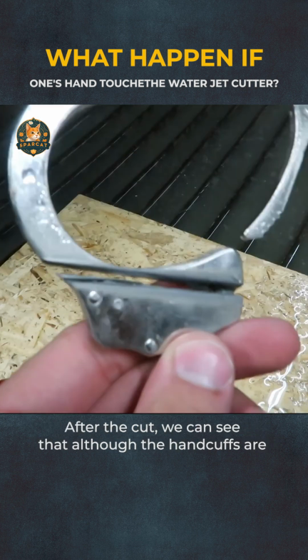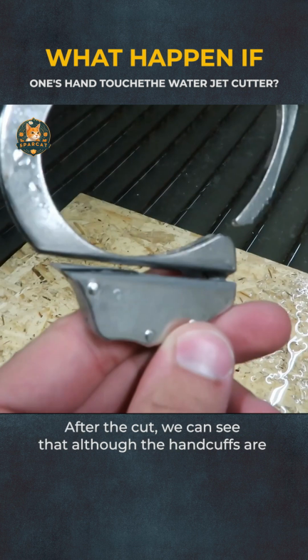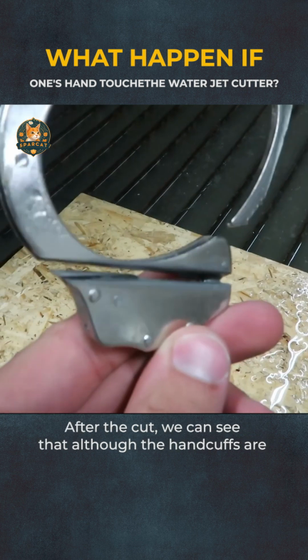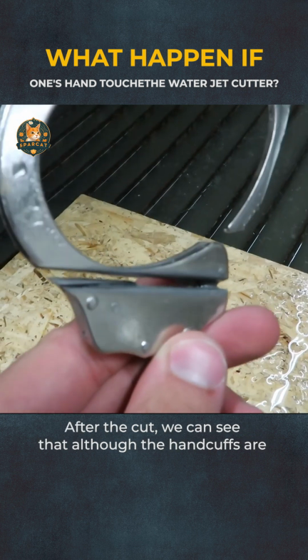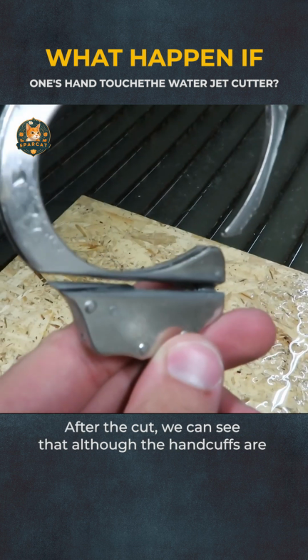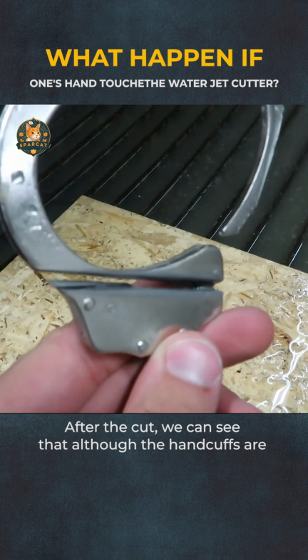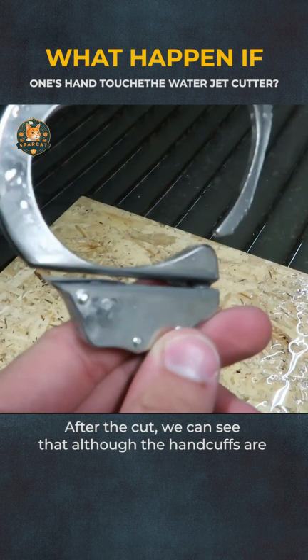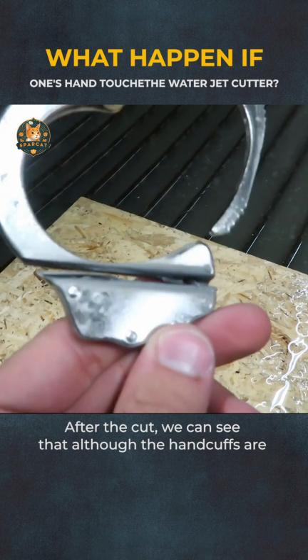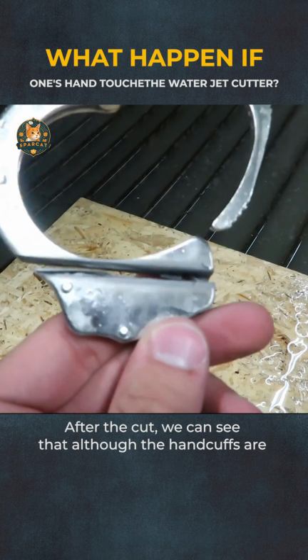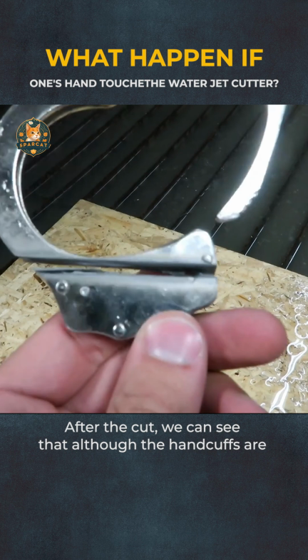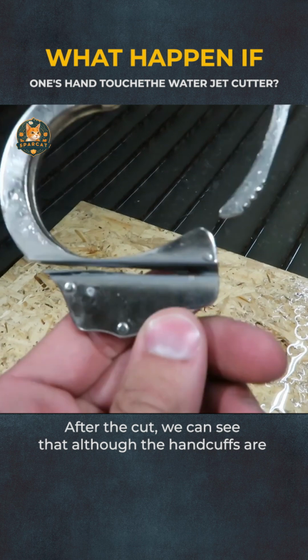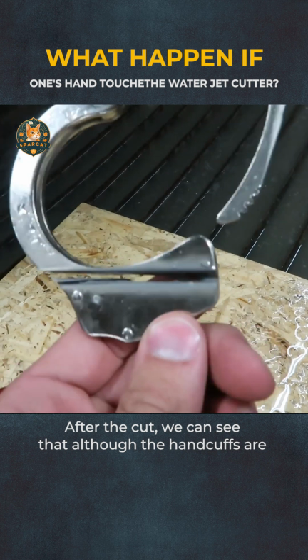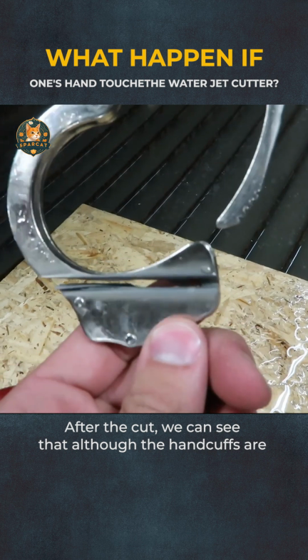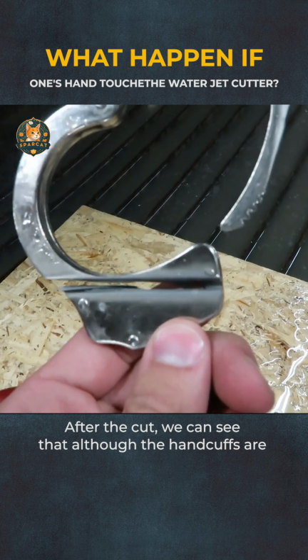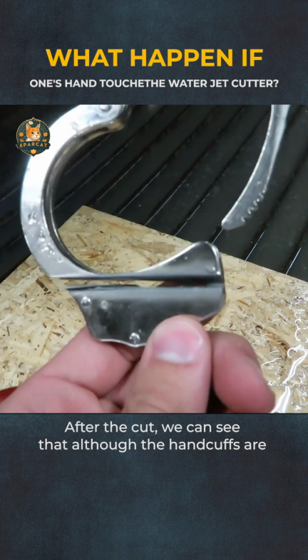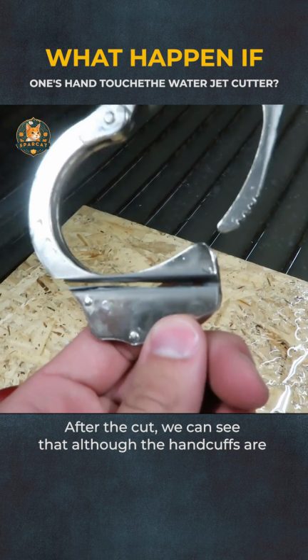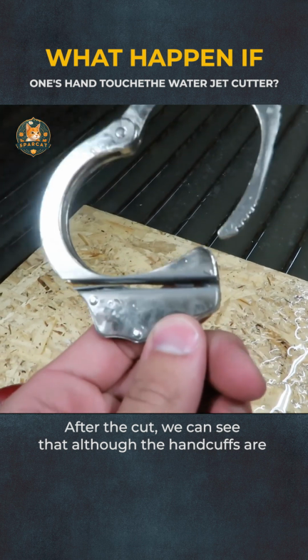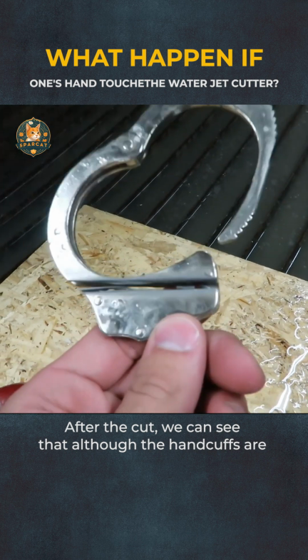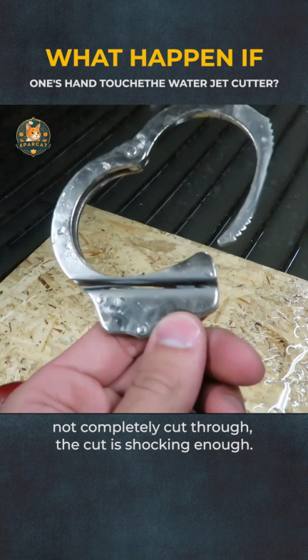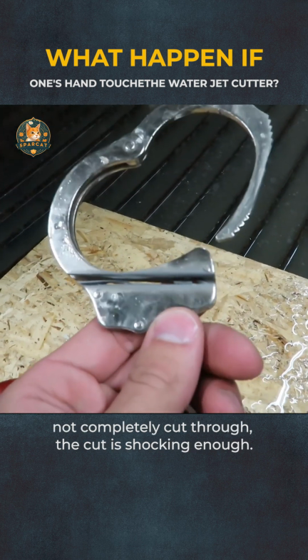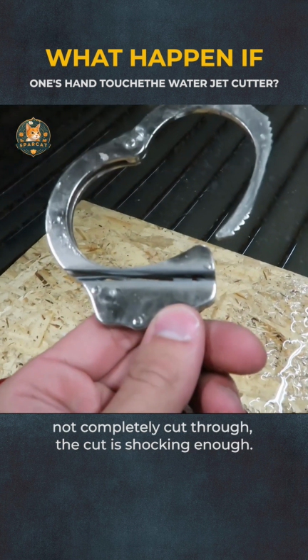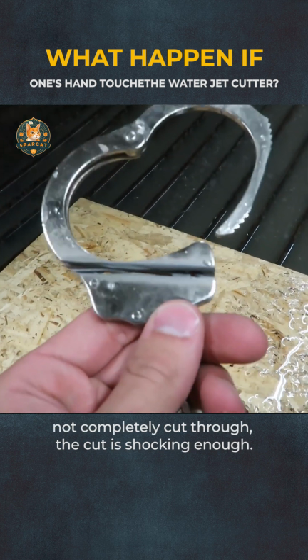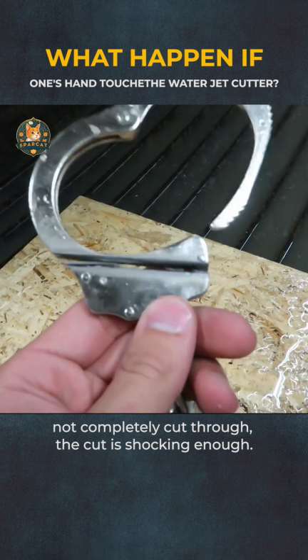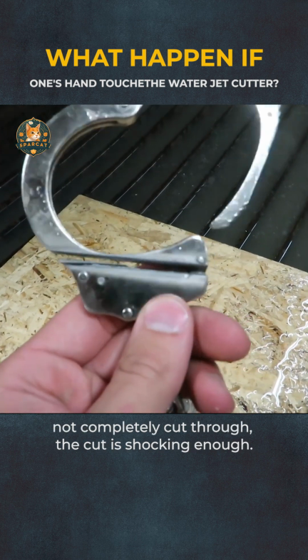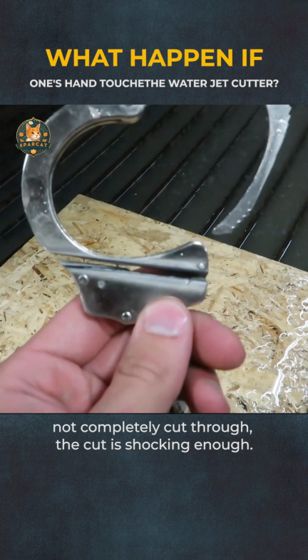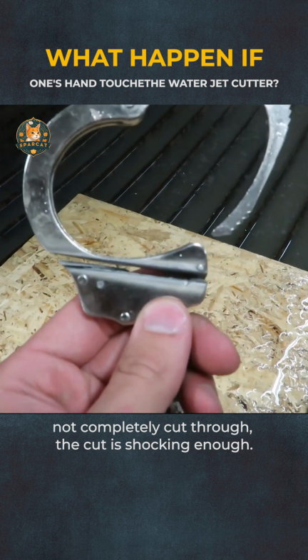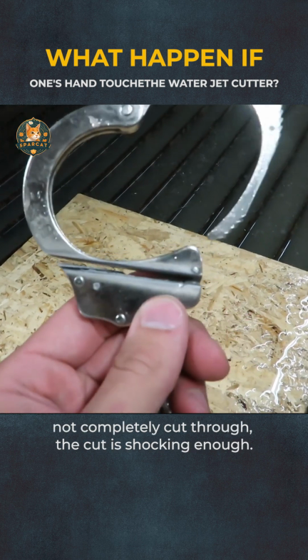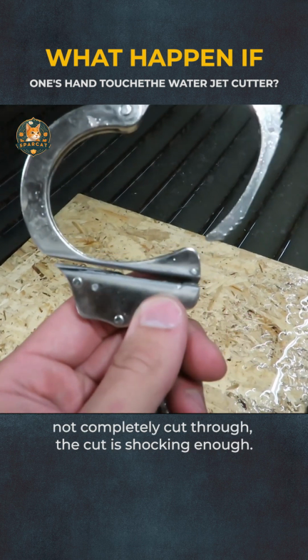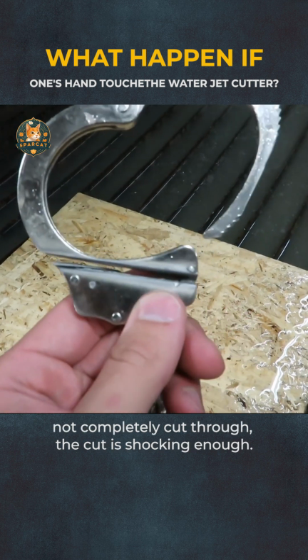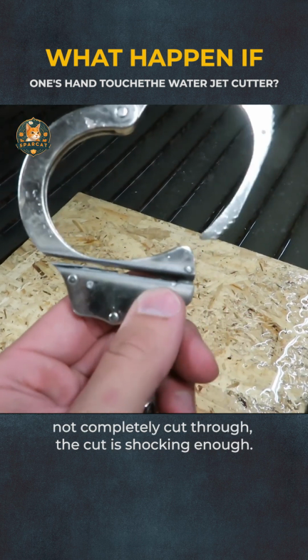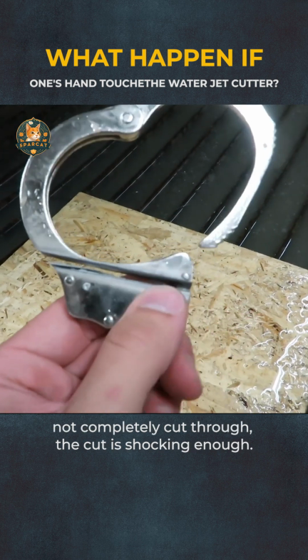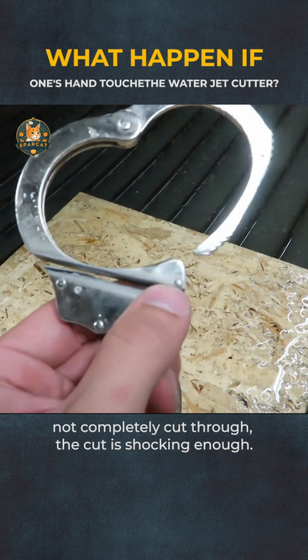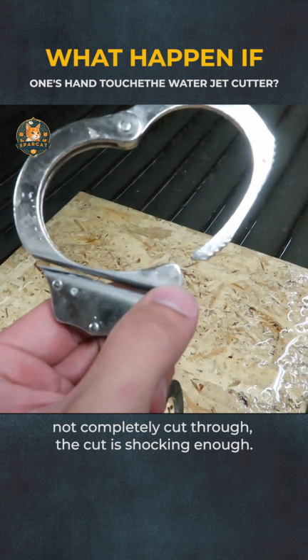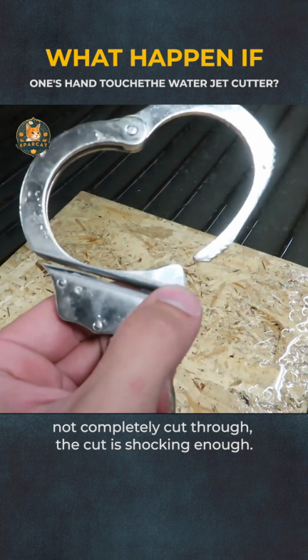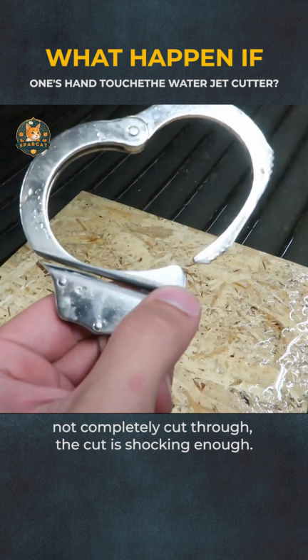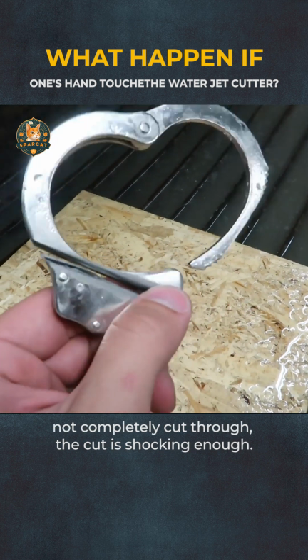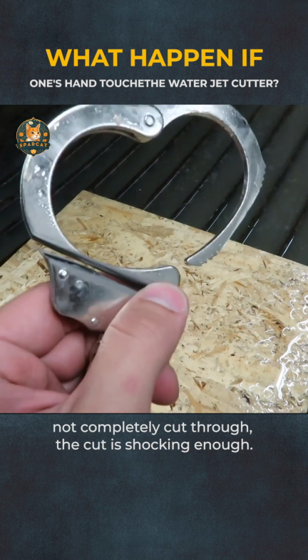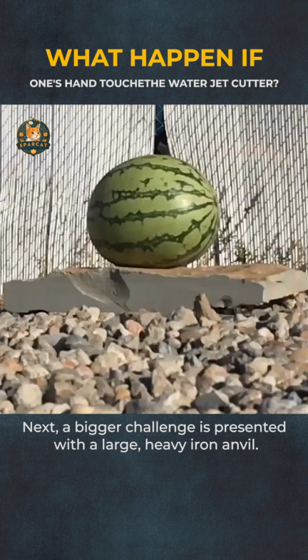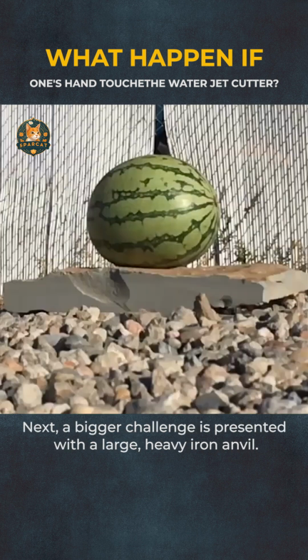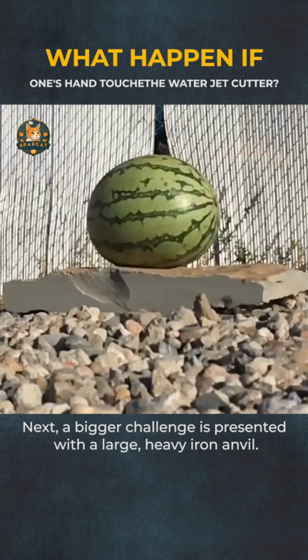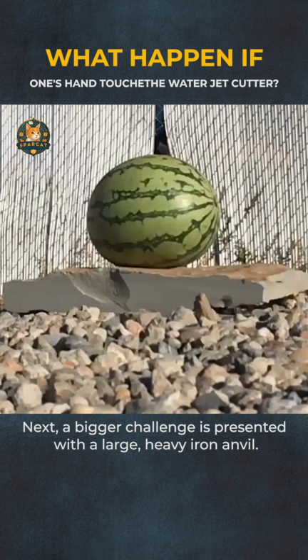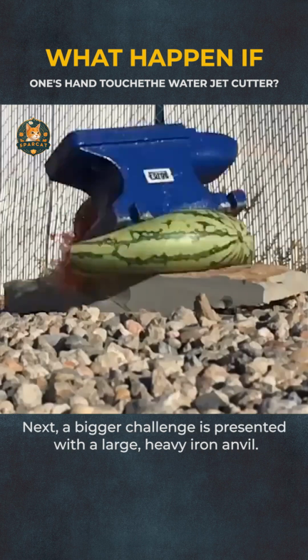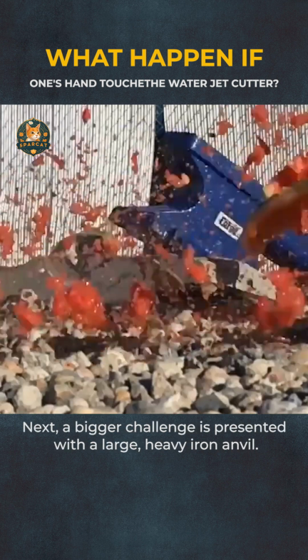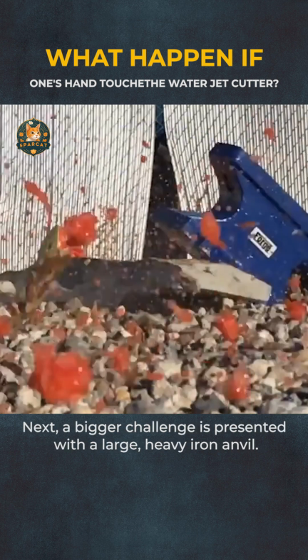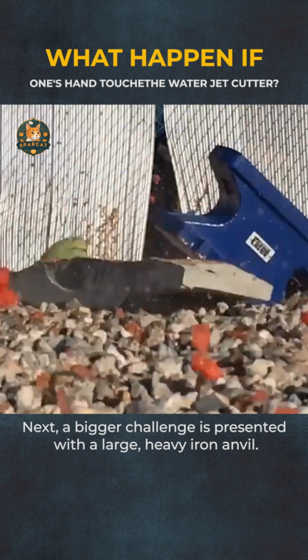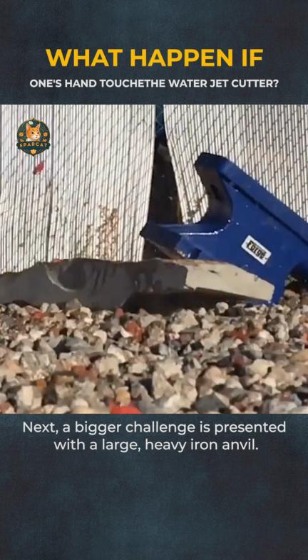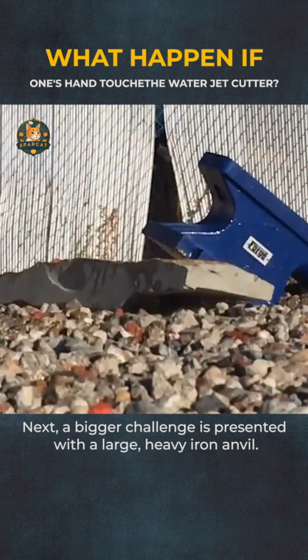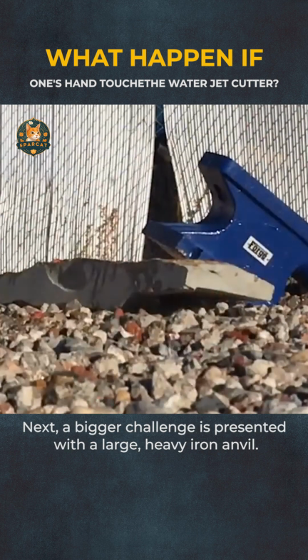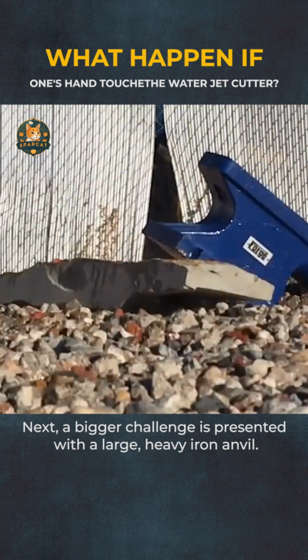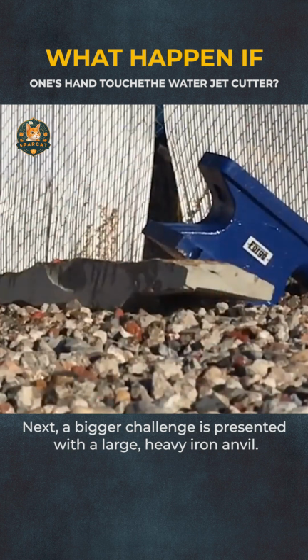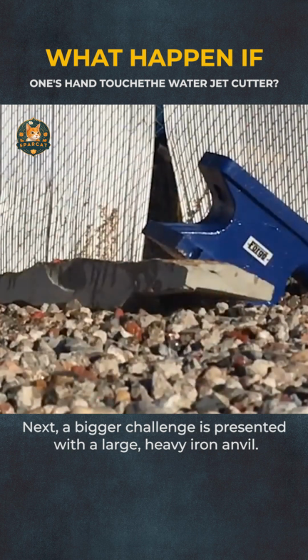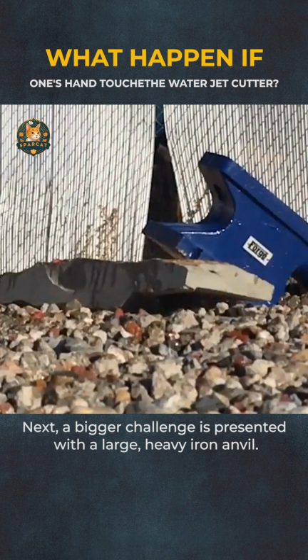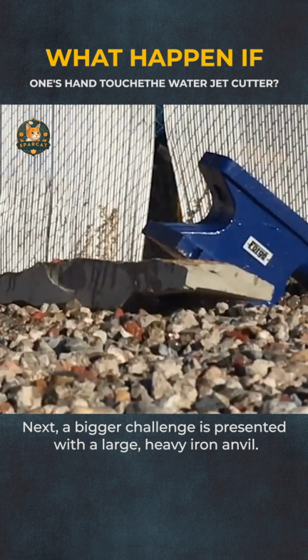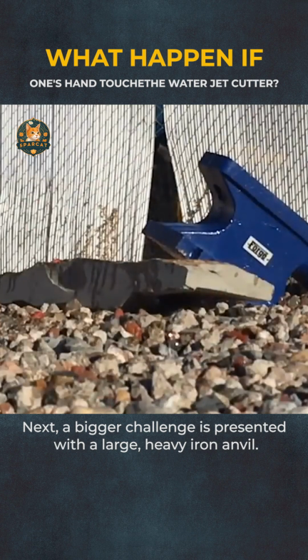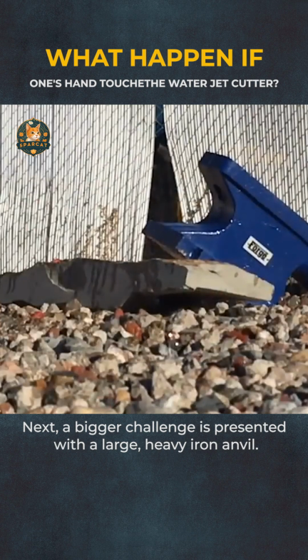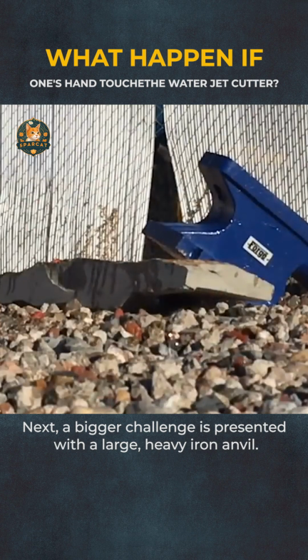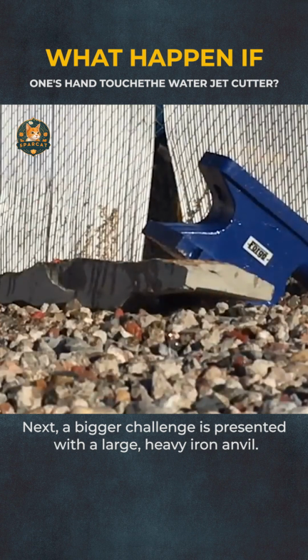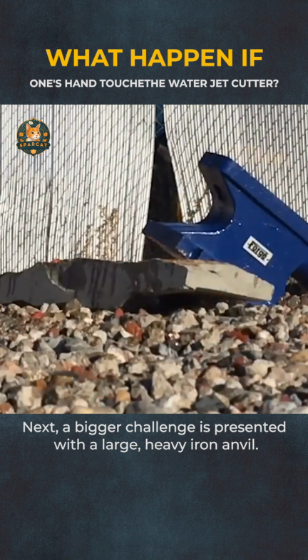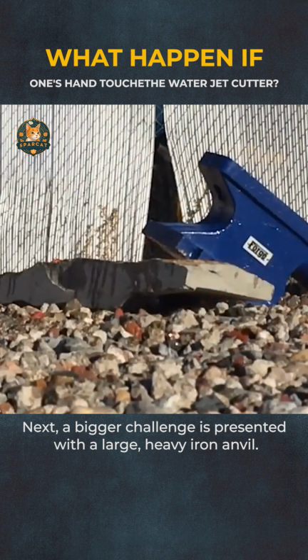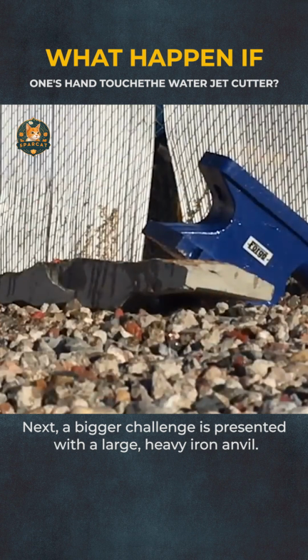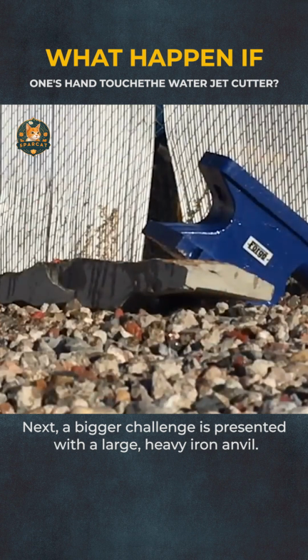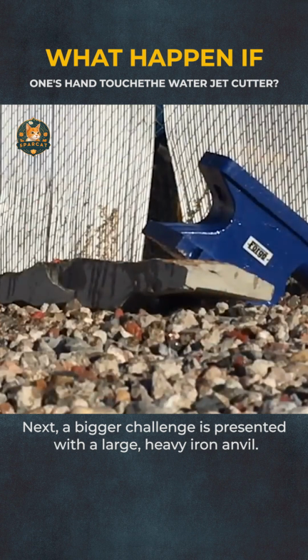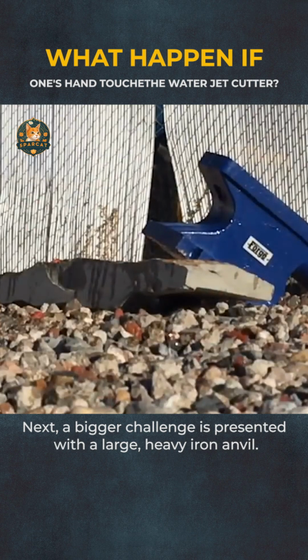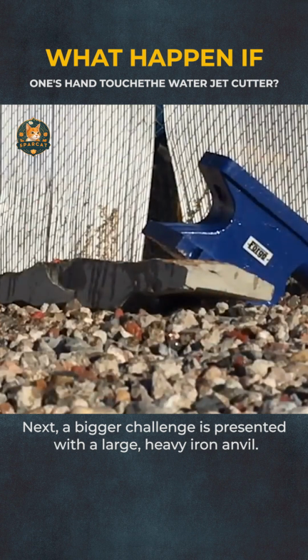After the cut, we can see that although the handcuffs are not completely cut through, the cut is shocking enough. Next, a bigger challenge is presented with a large, heavy iron anvil.